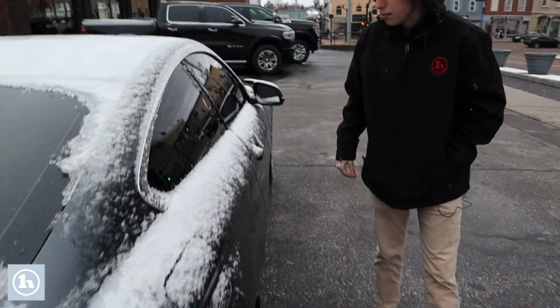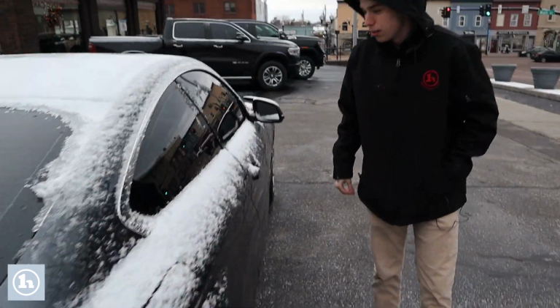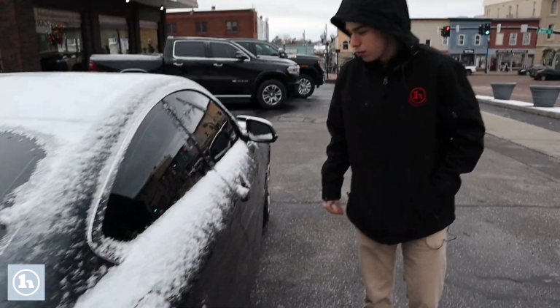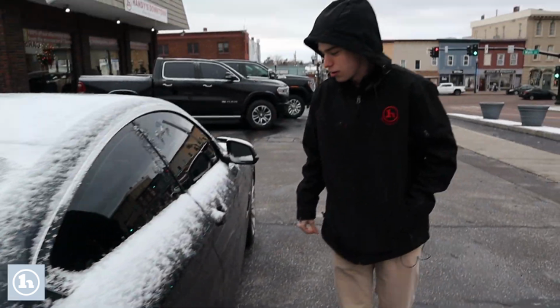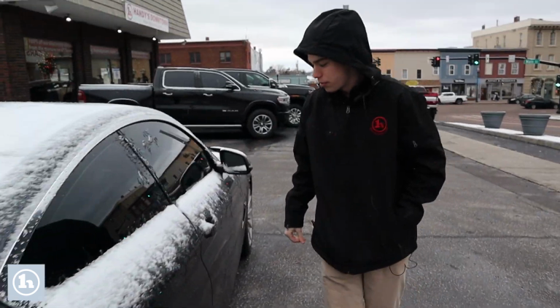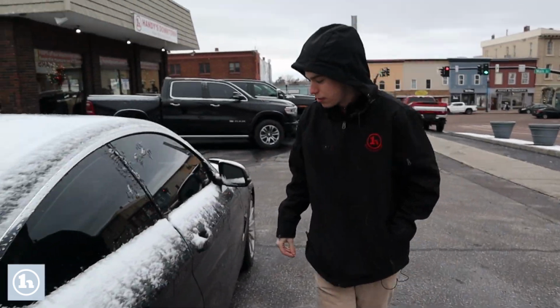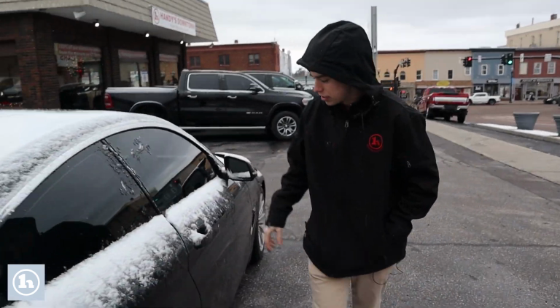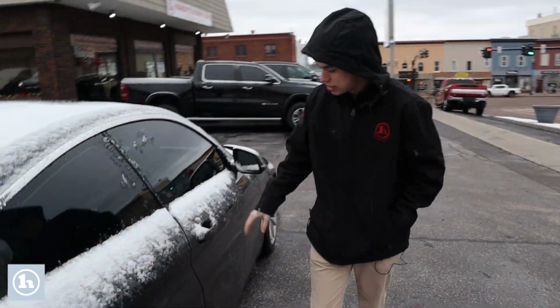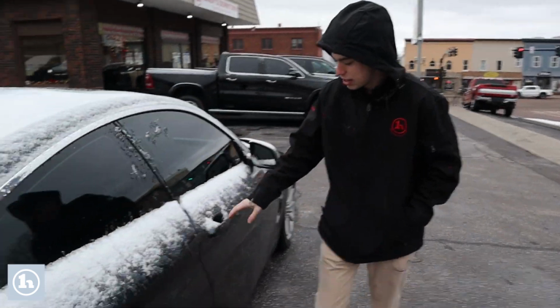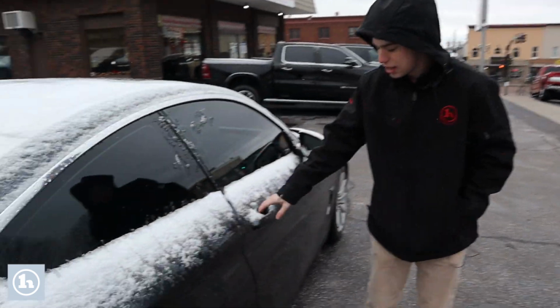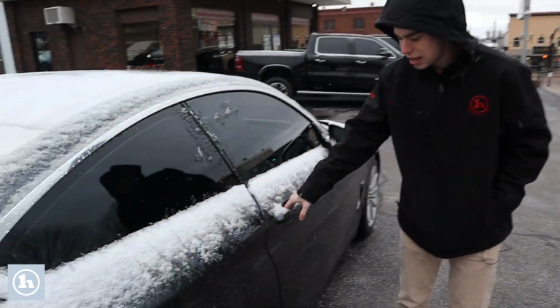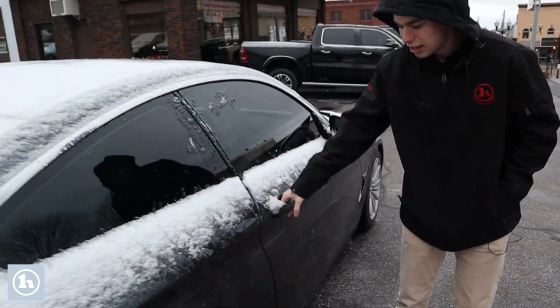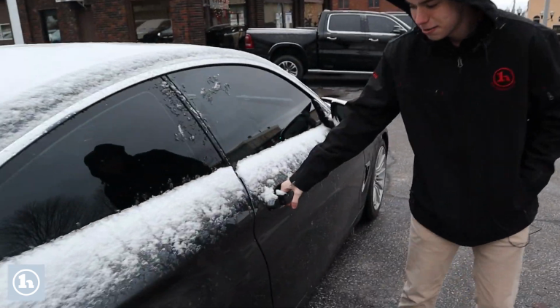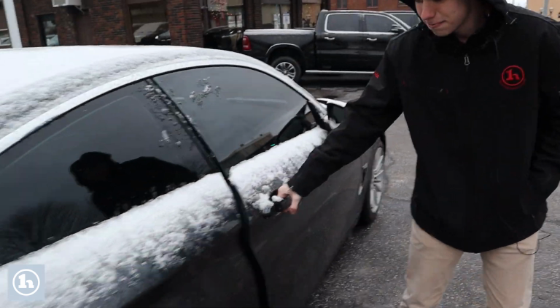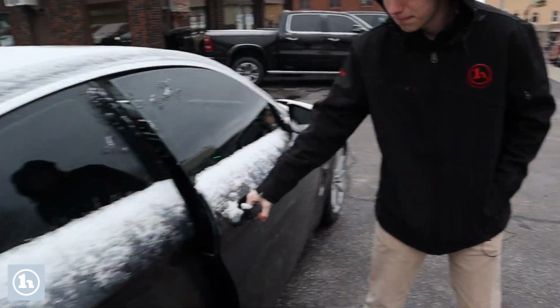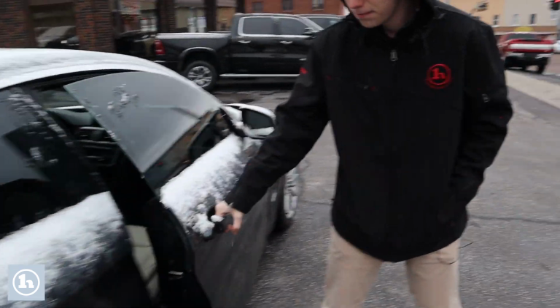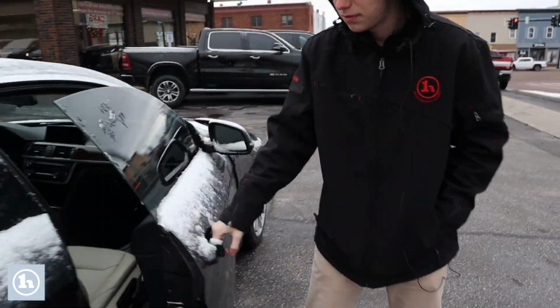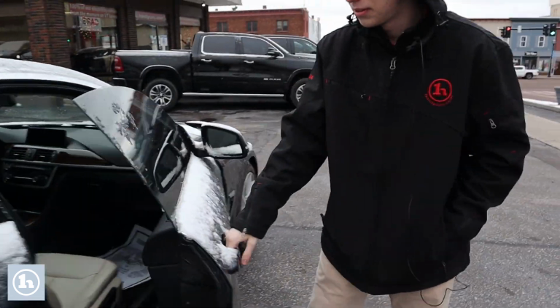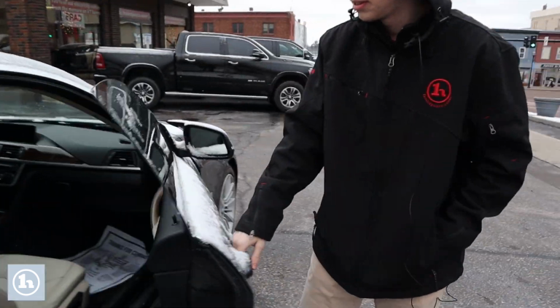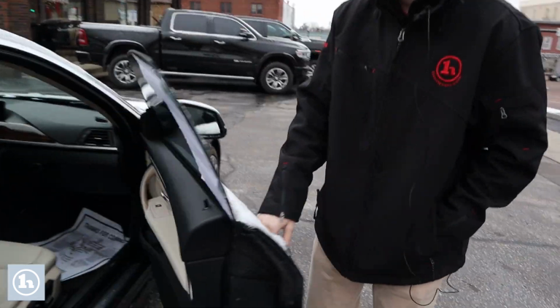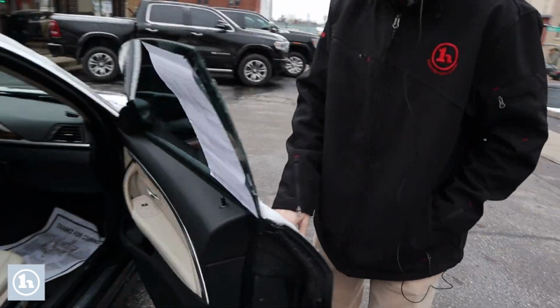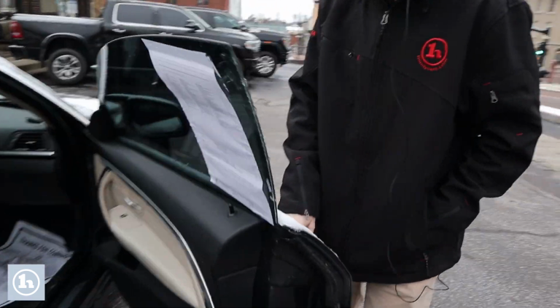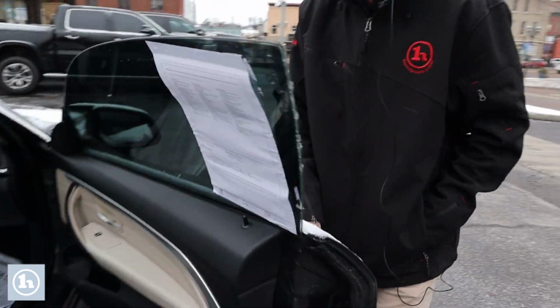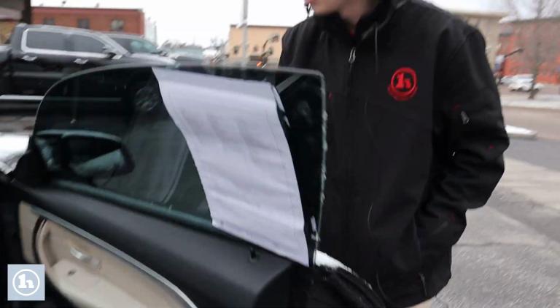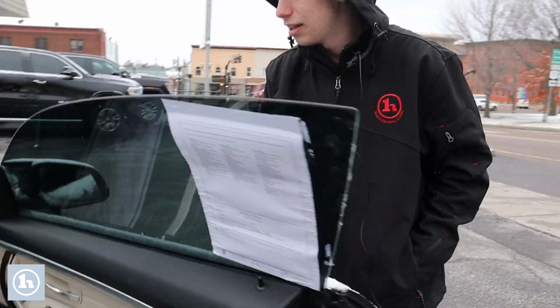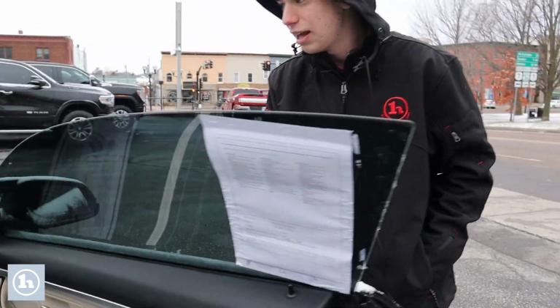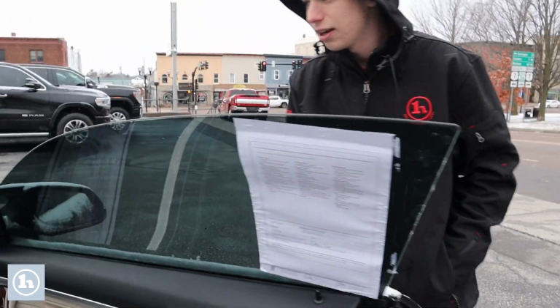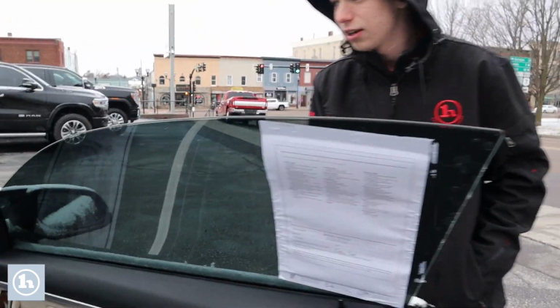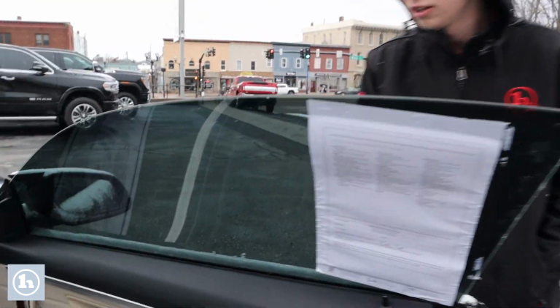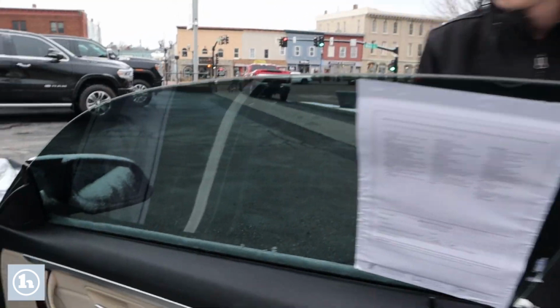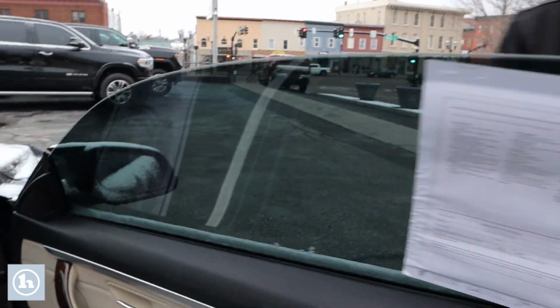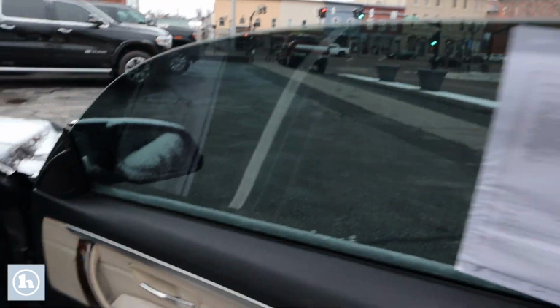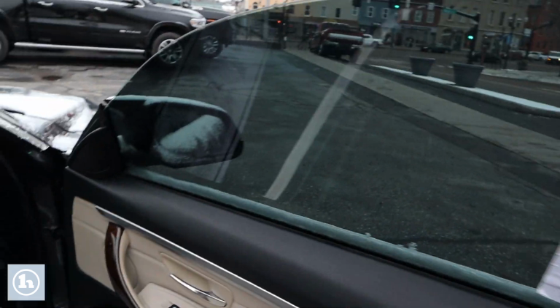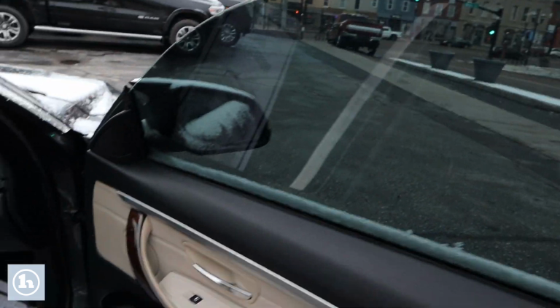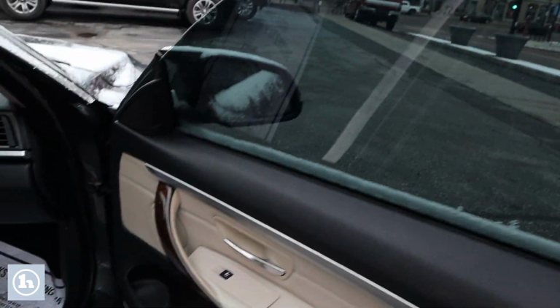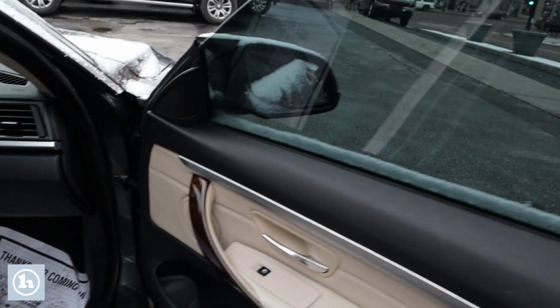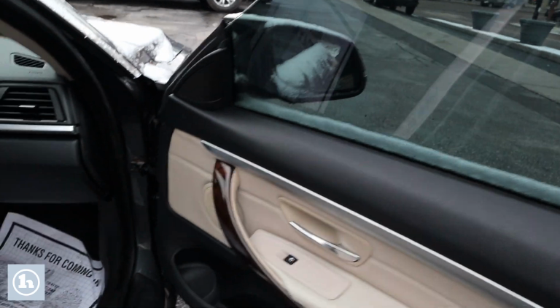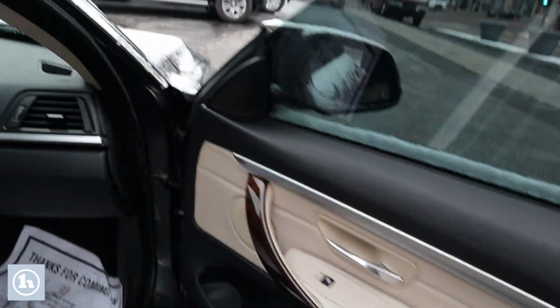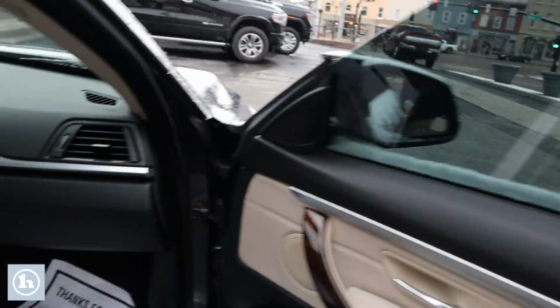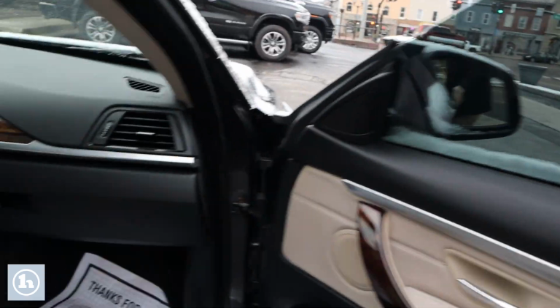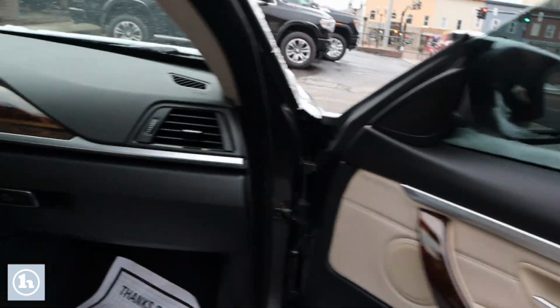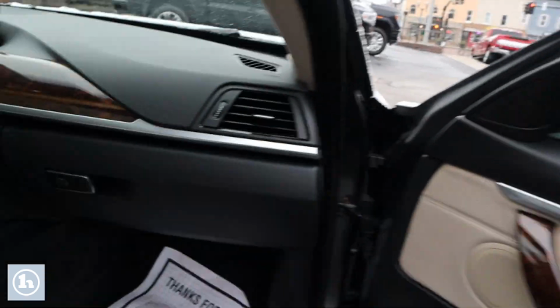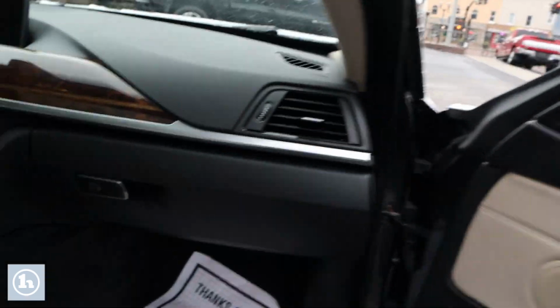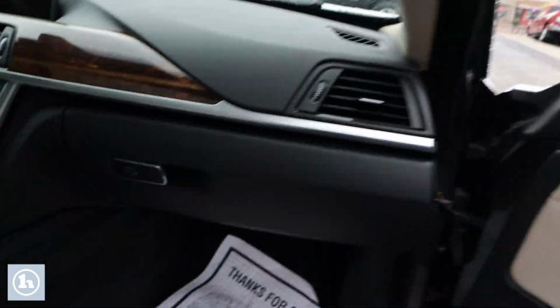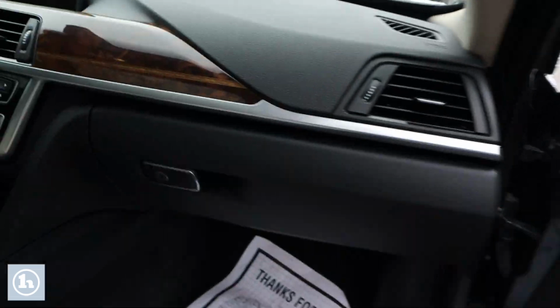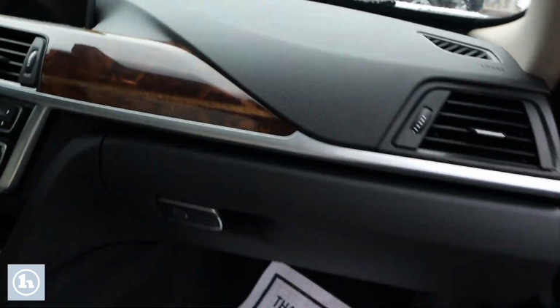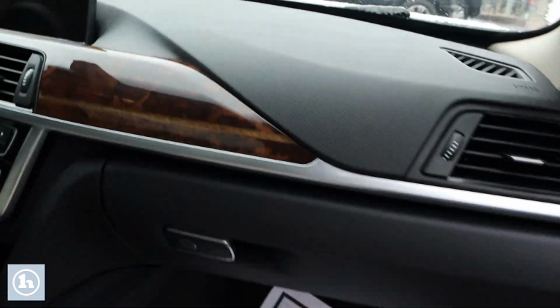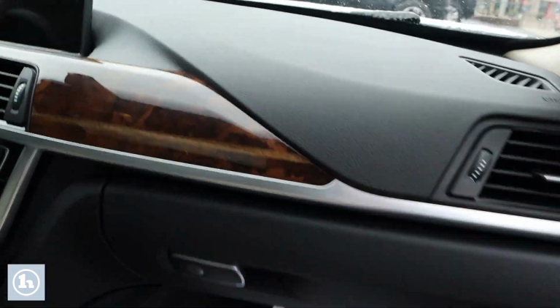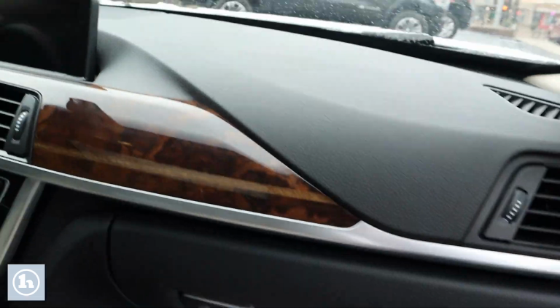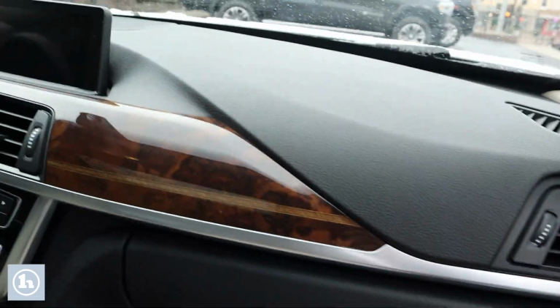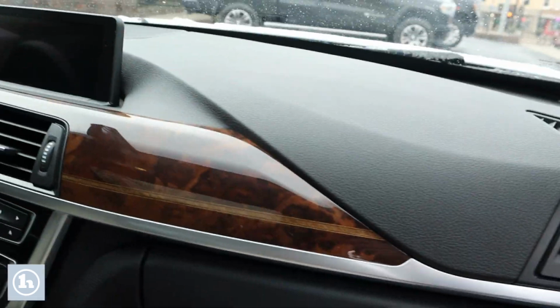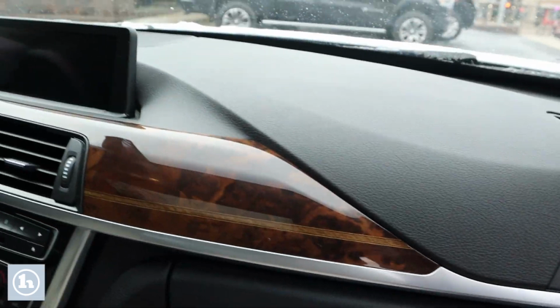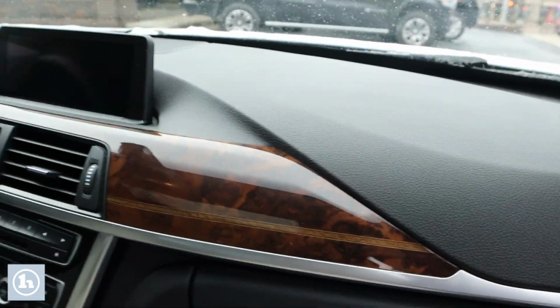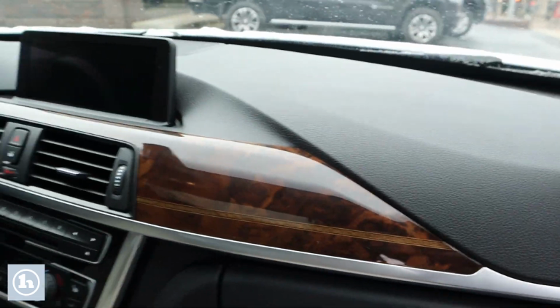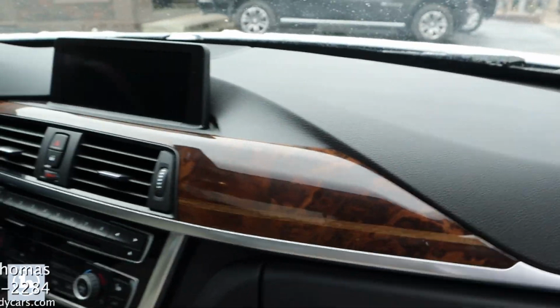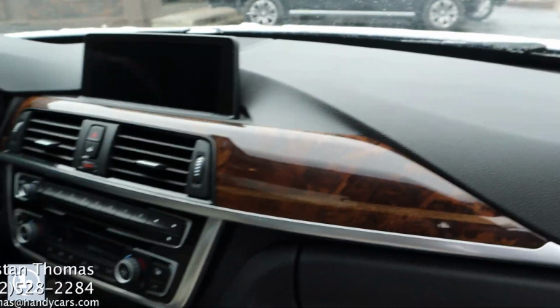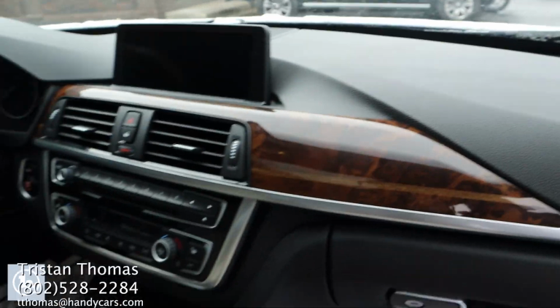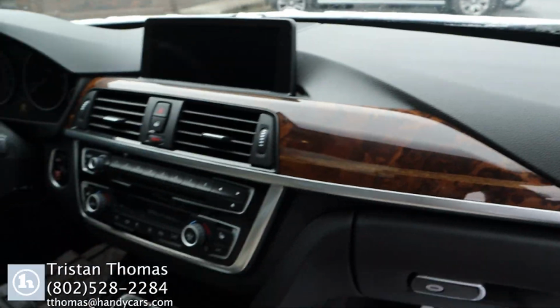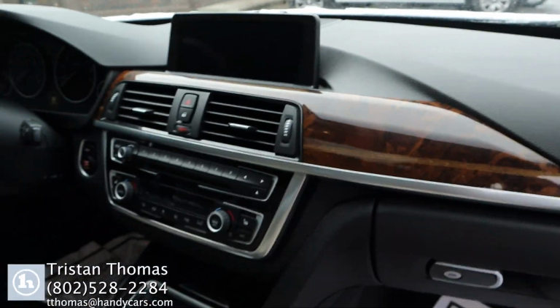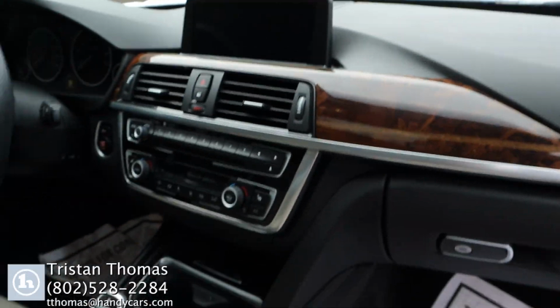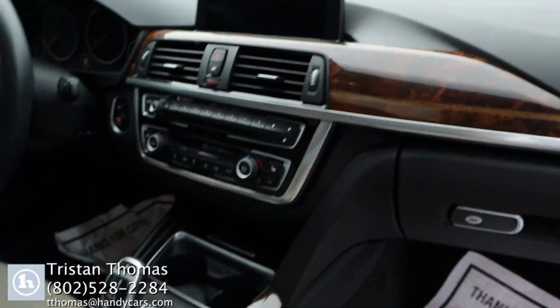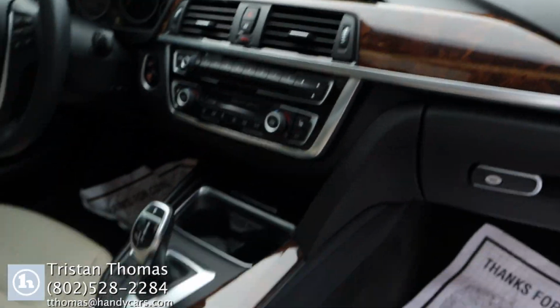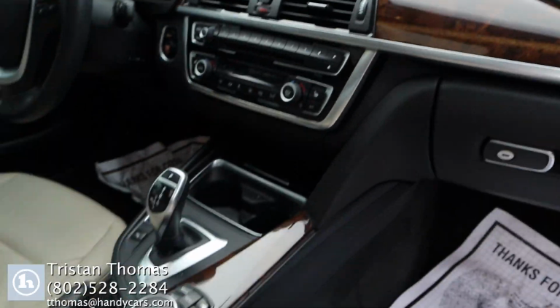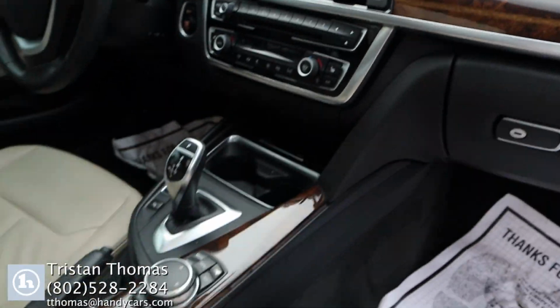We'll come around this side again. You can see it has that wood finish on the dash — really, really nice car.